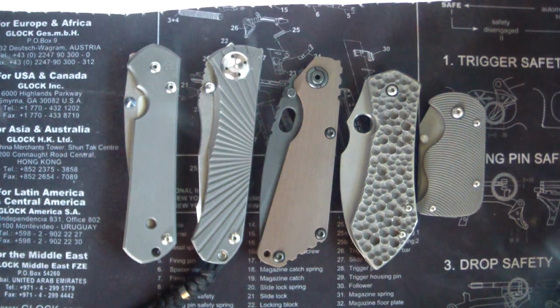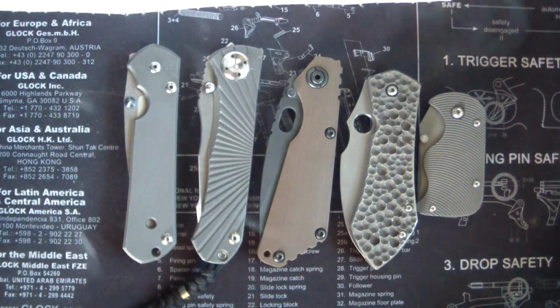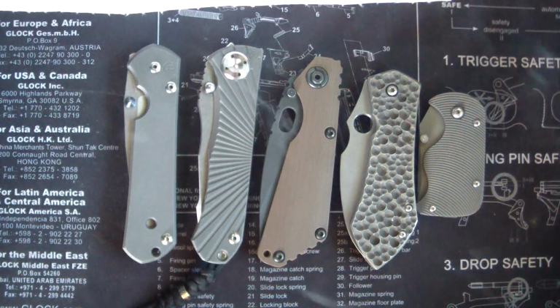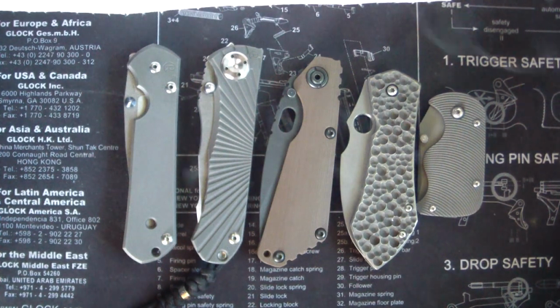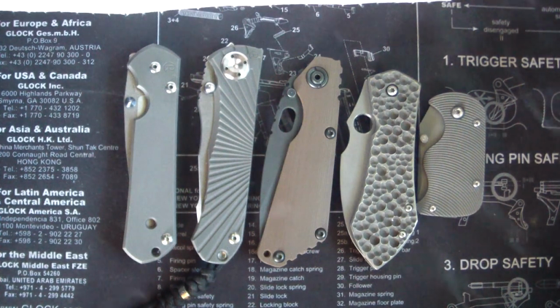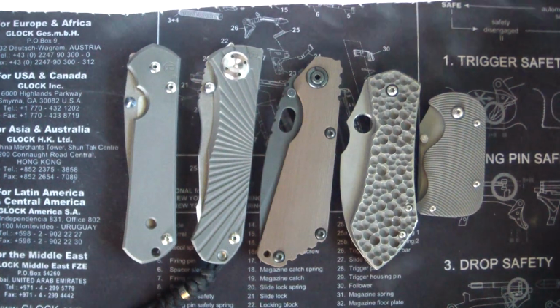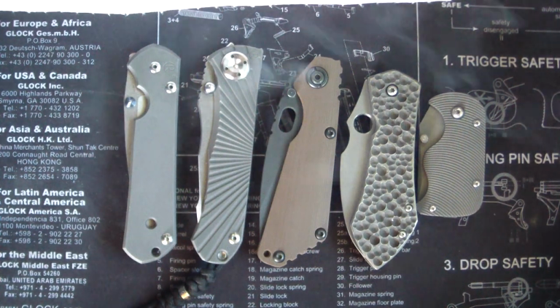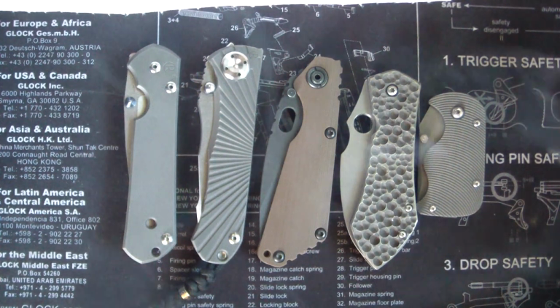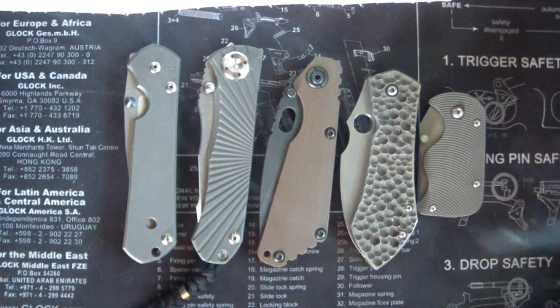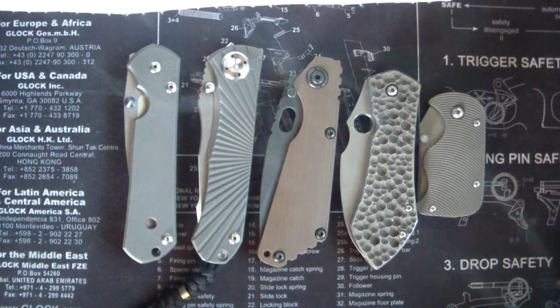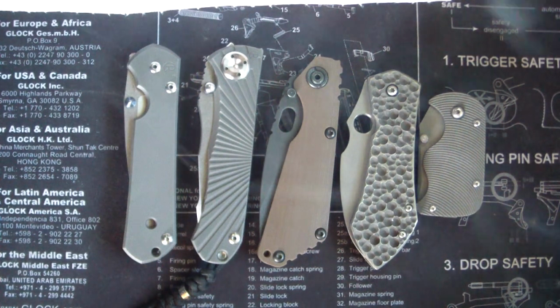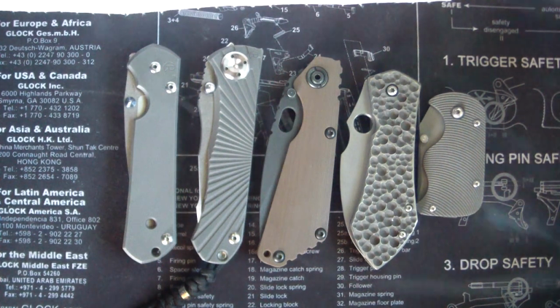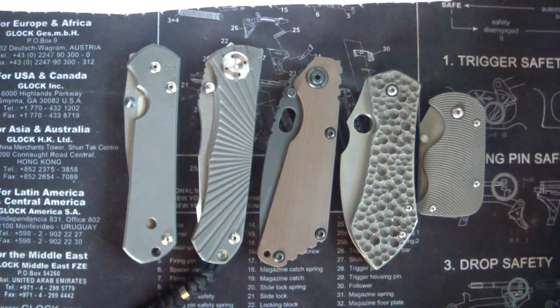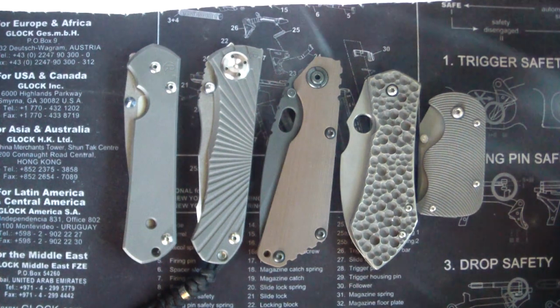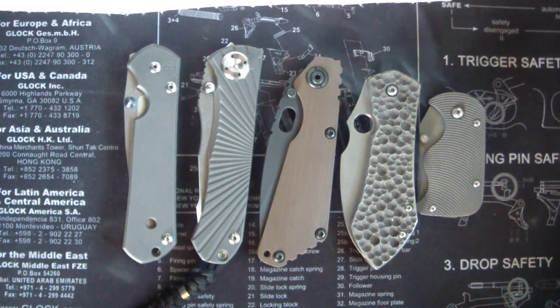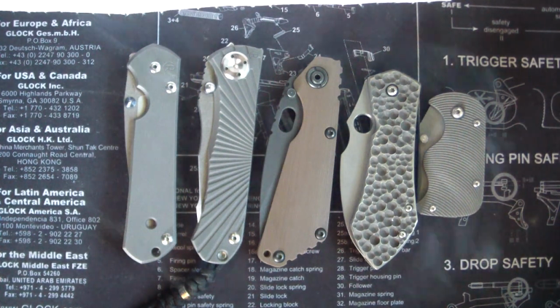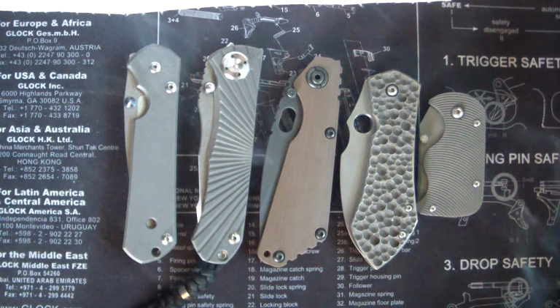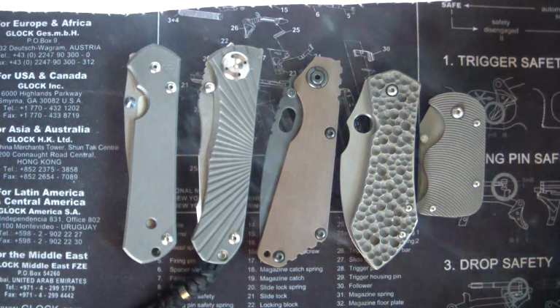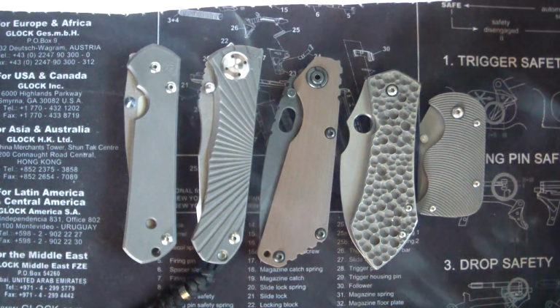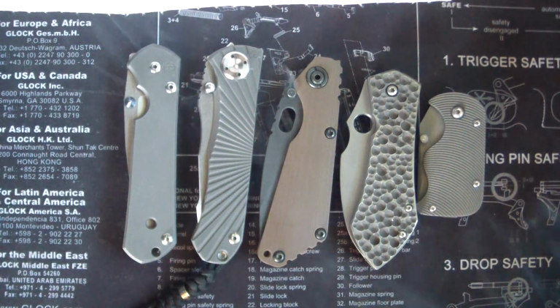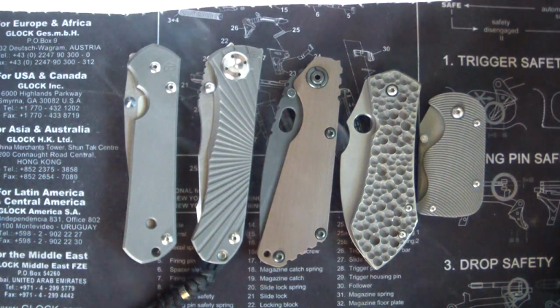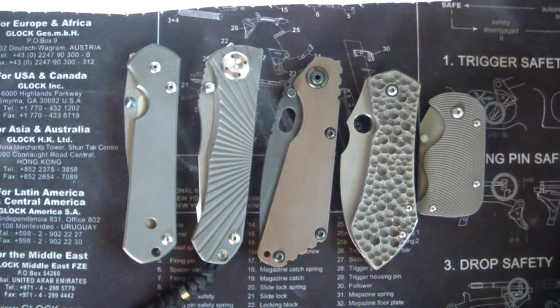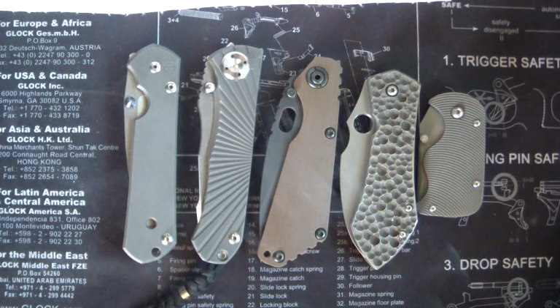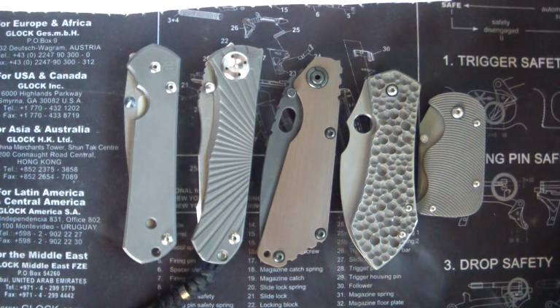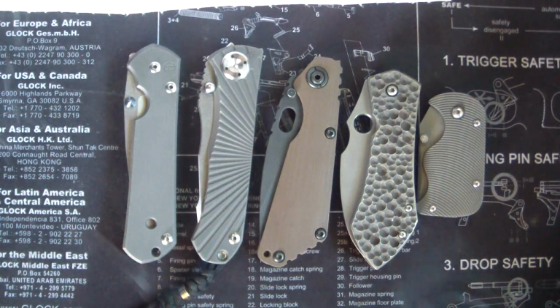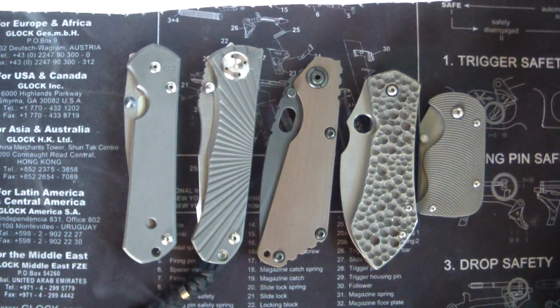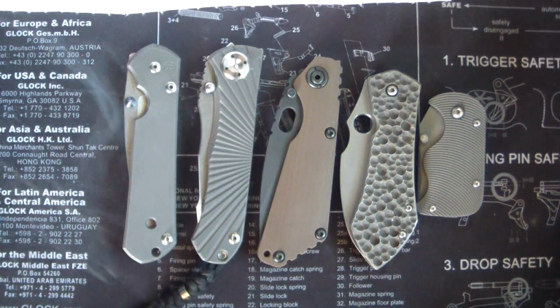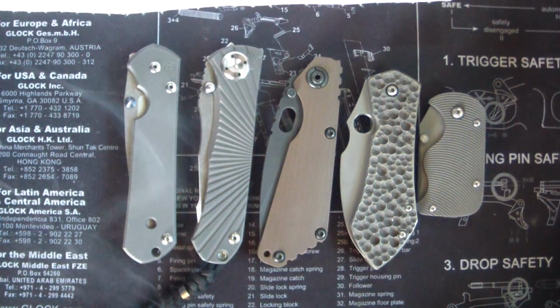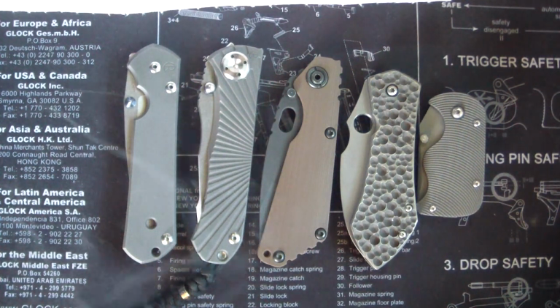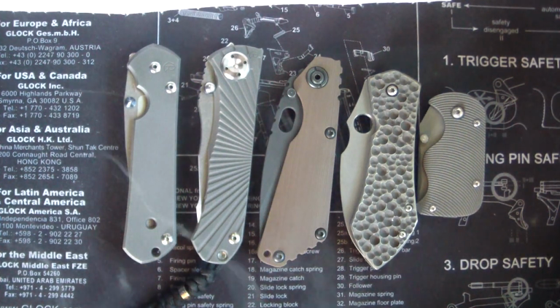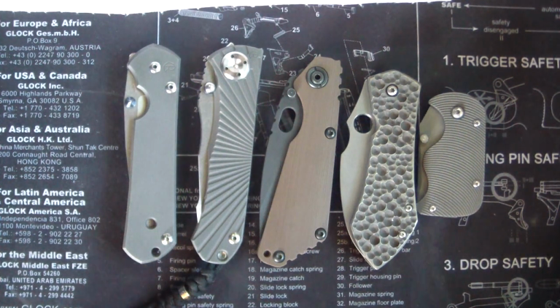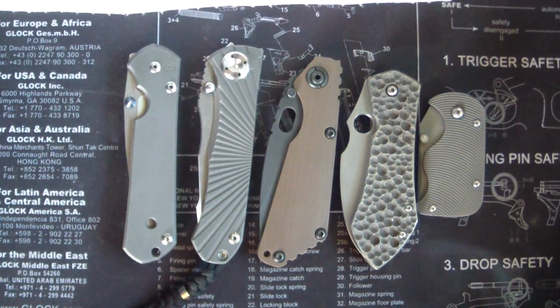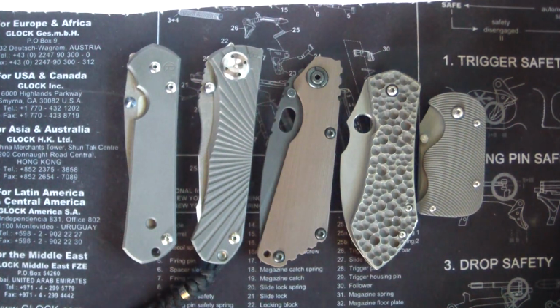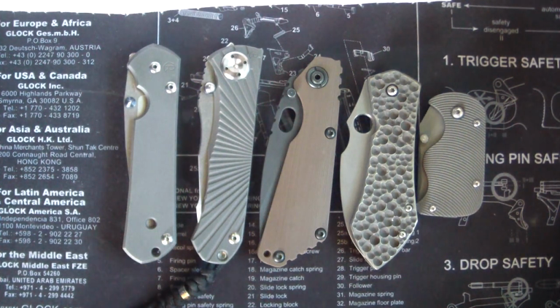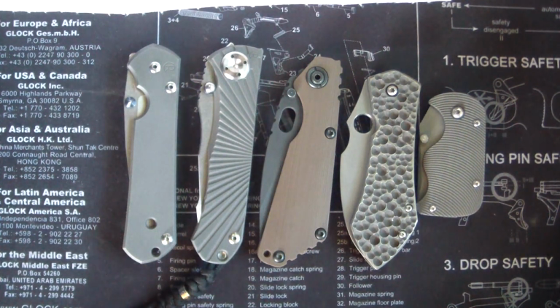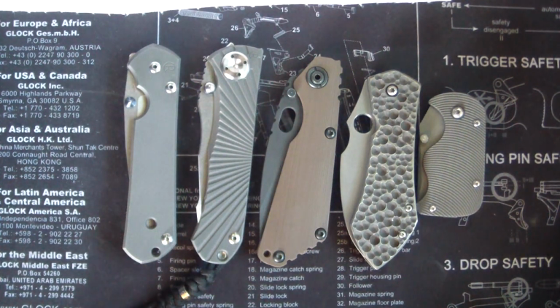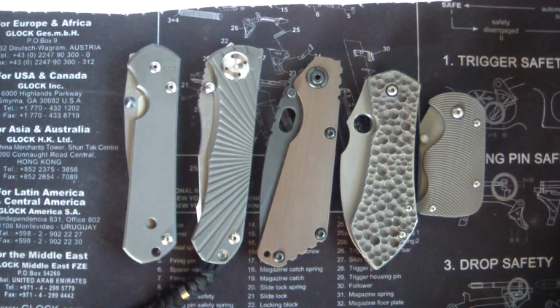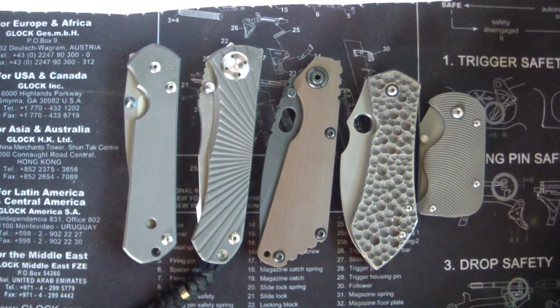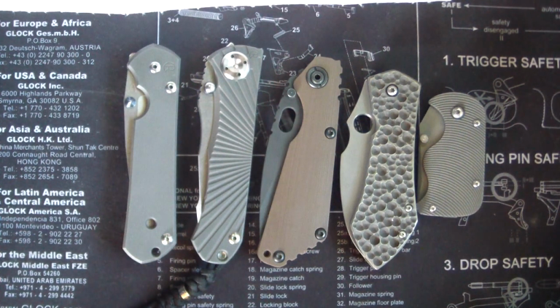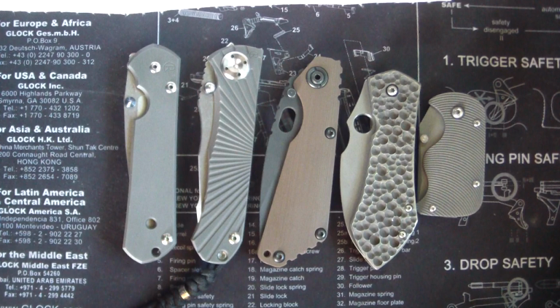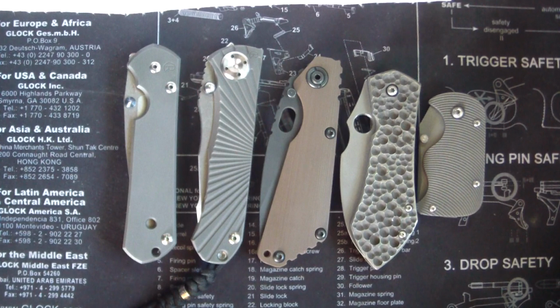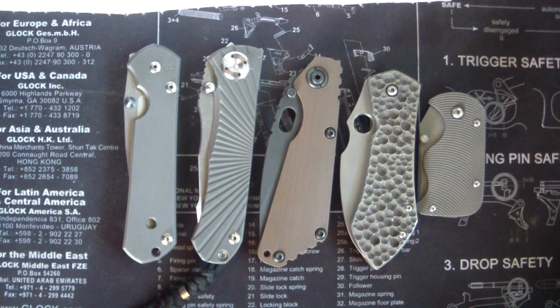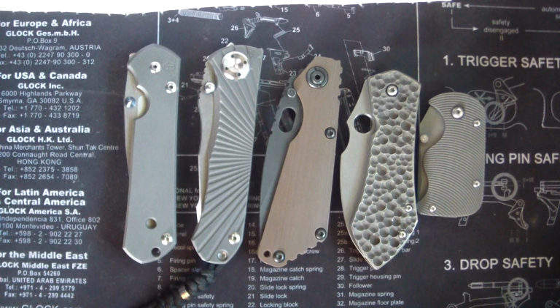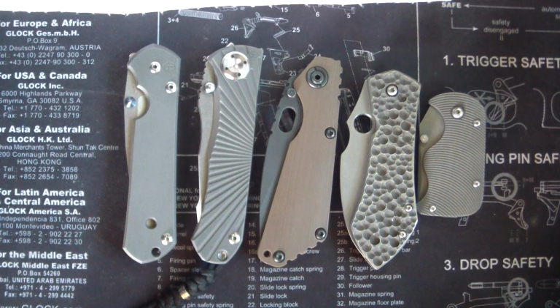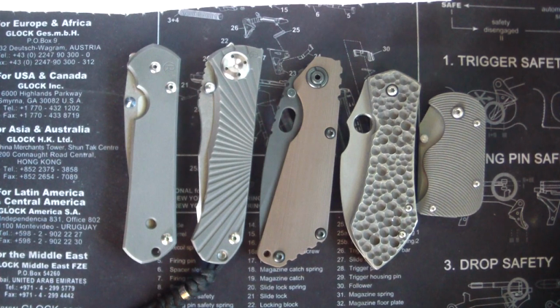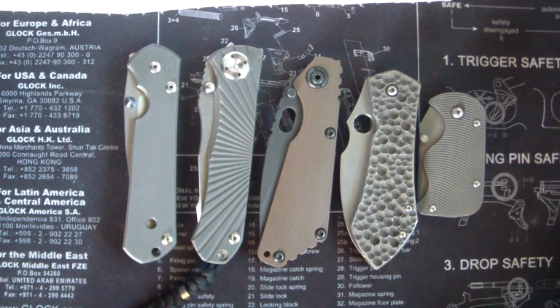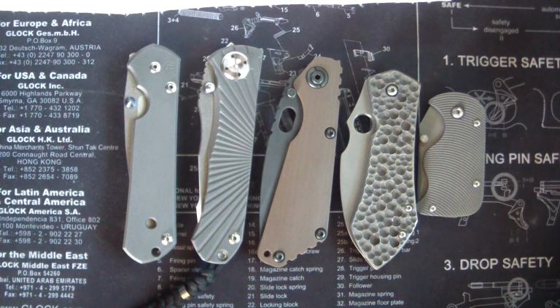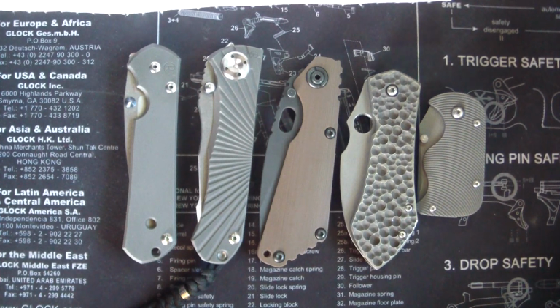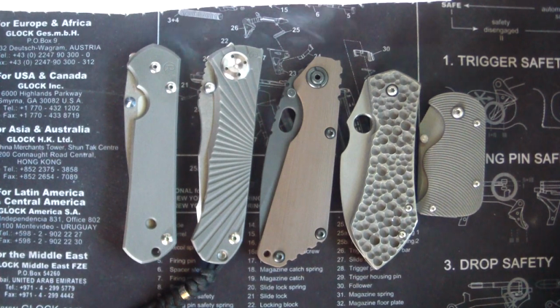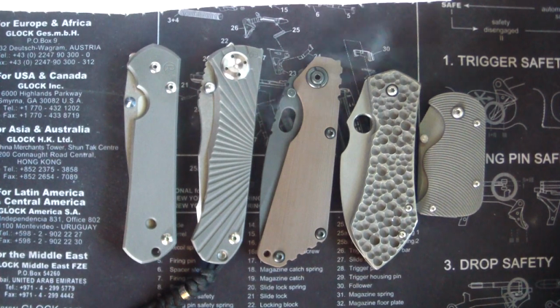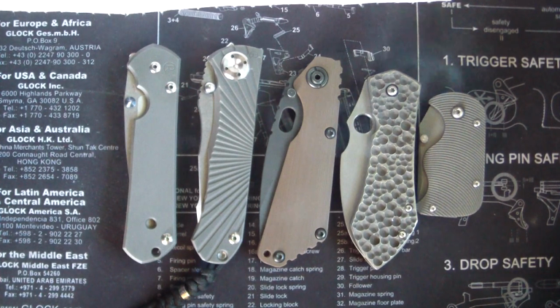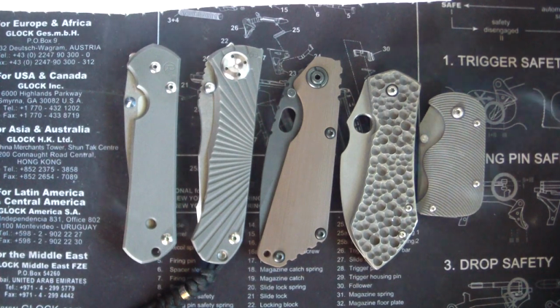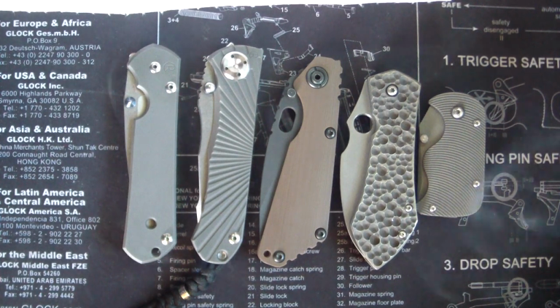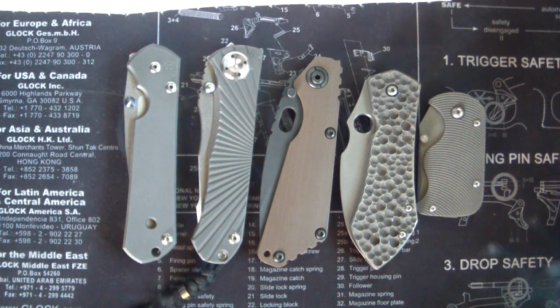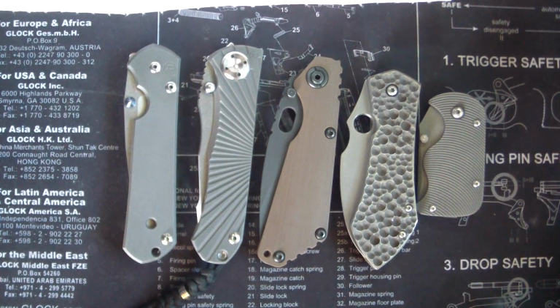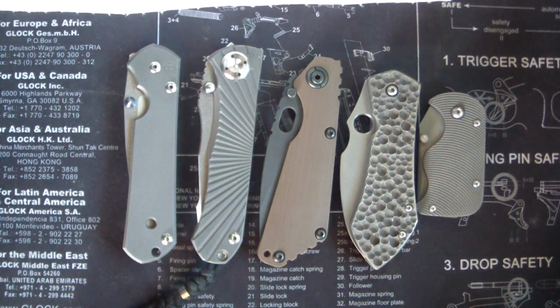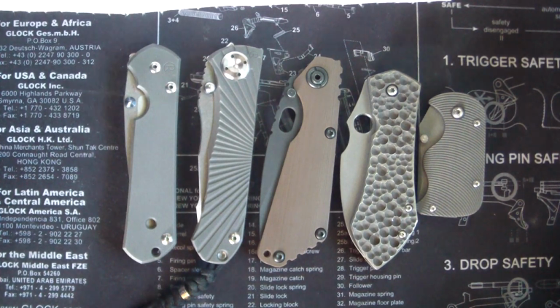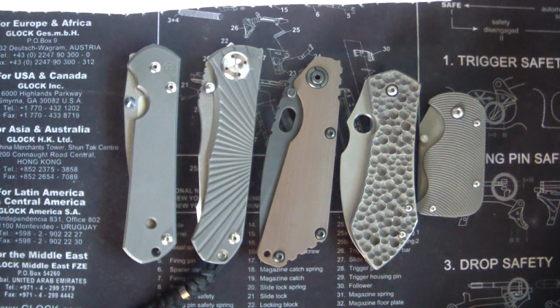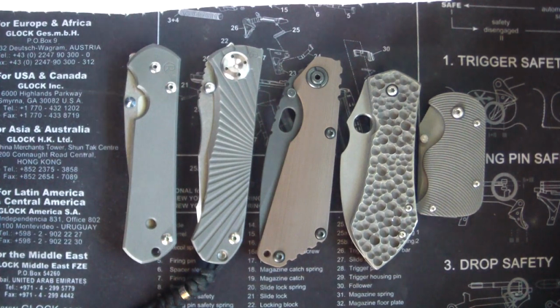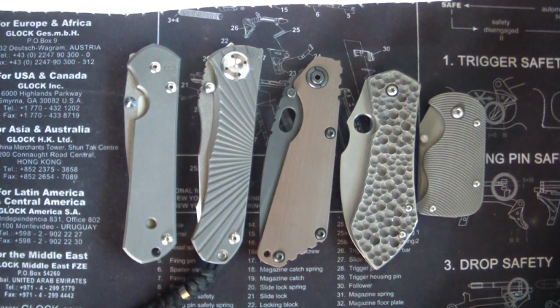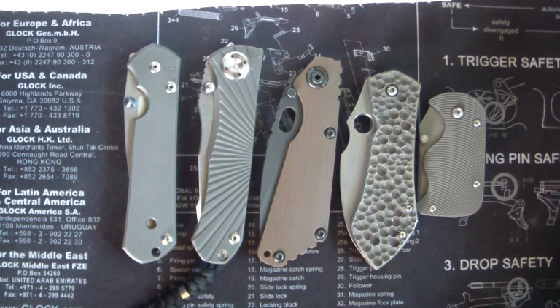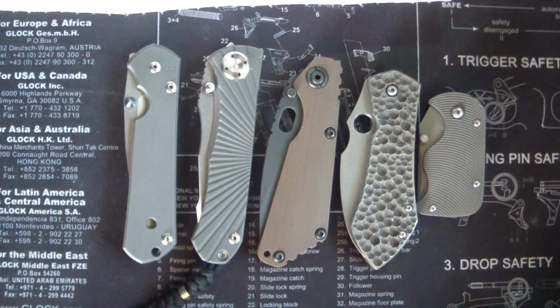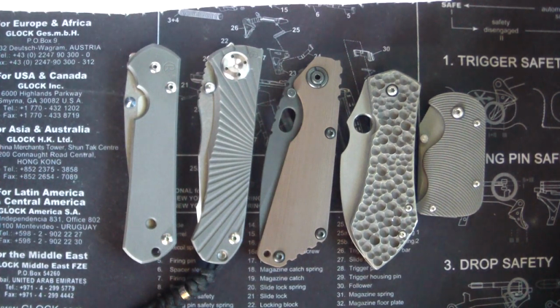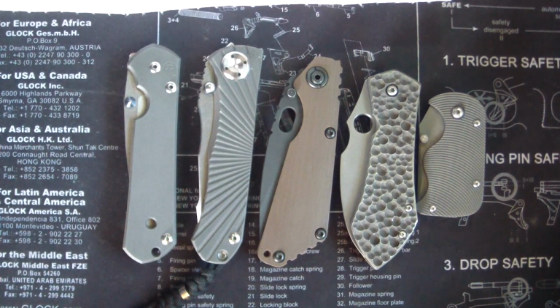Hey guys, TuffThumbs here. Got an unboxing — two end-all unboxings for myself.